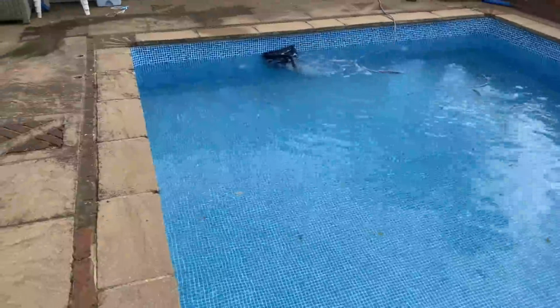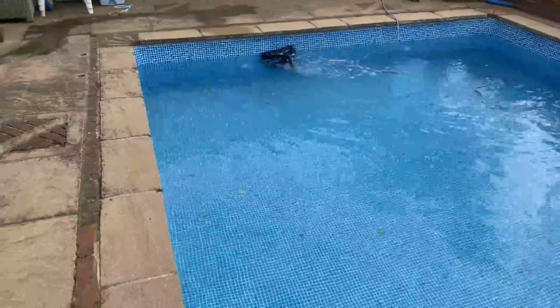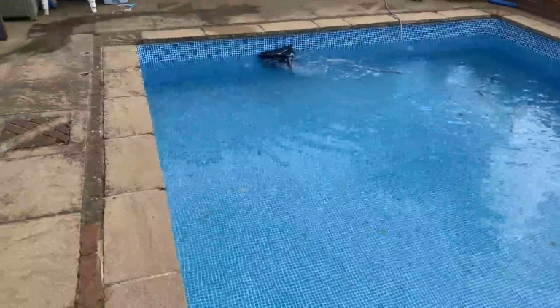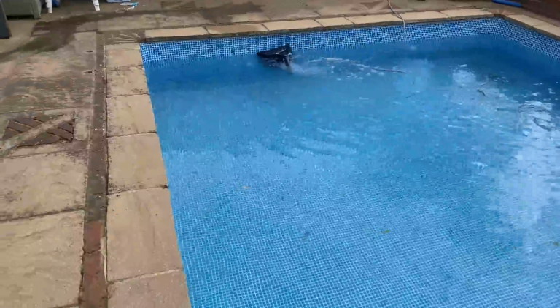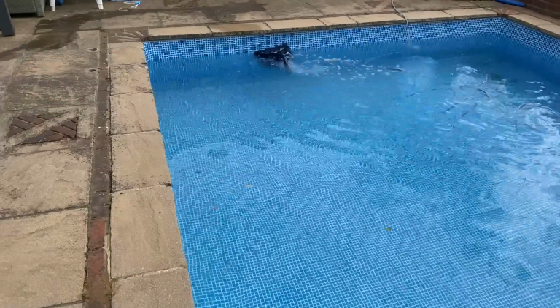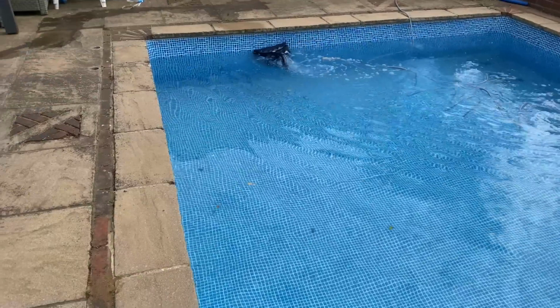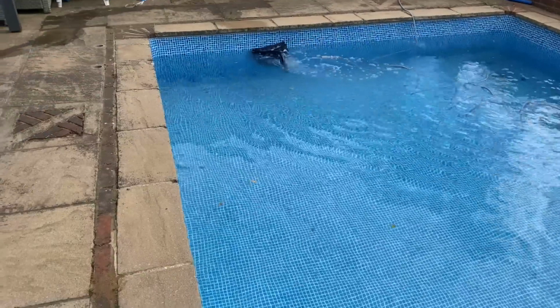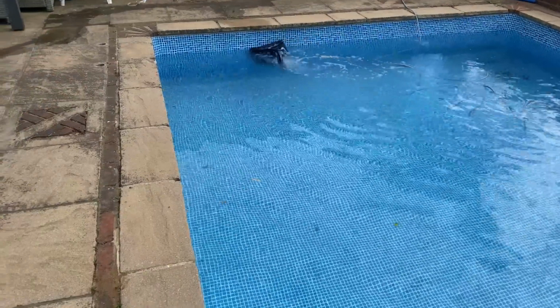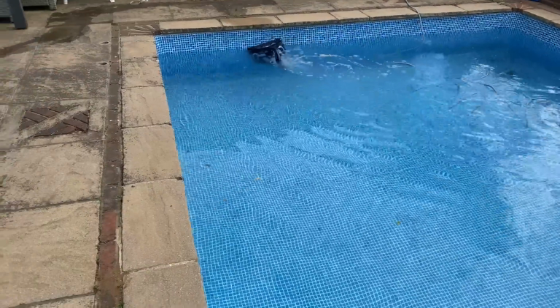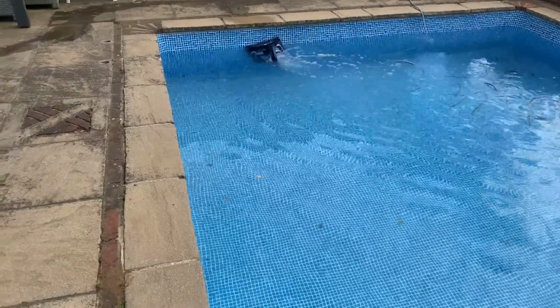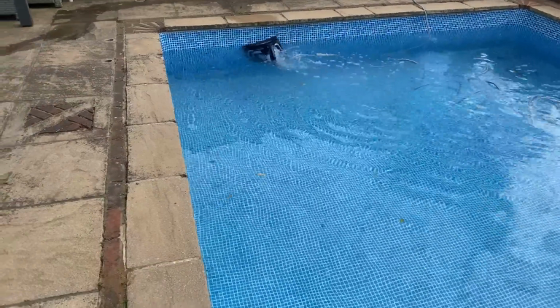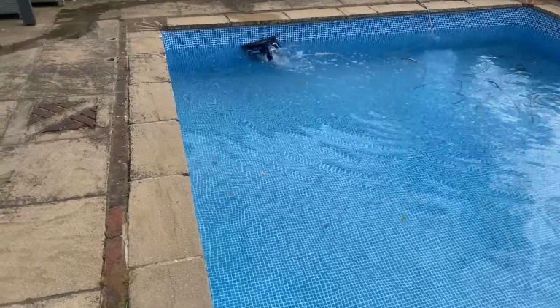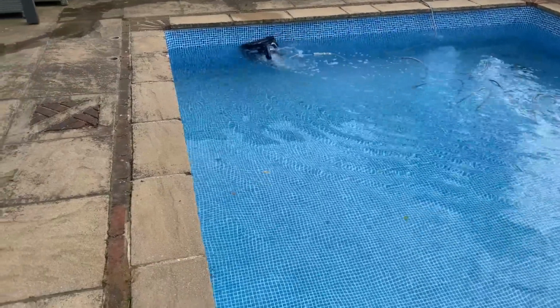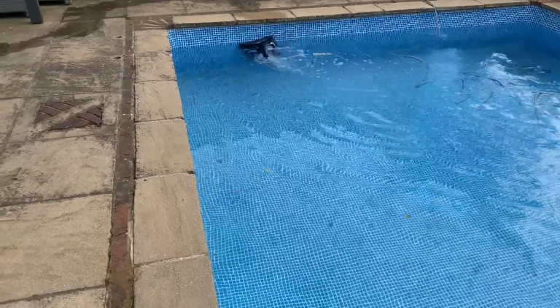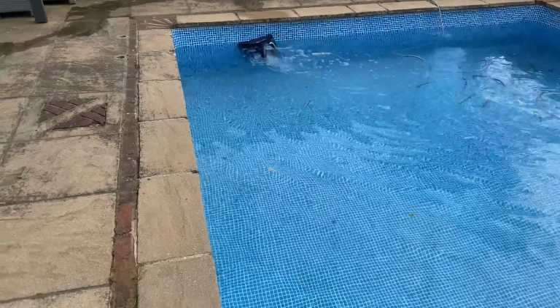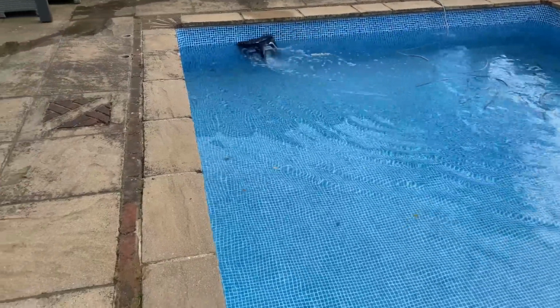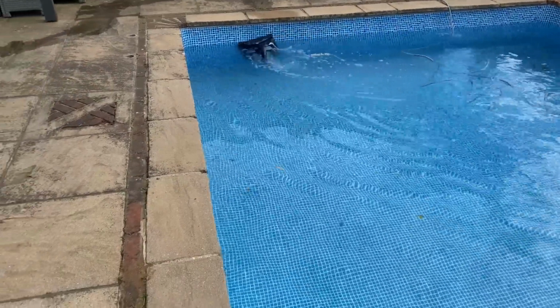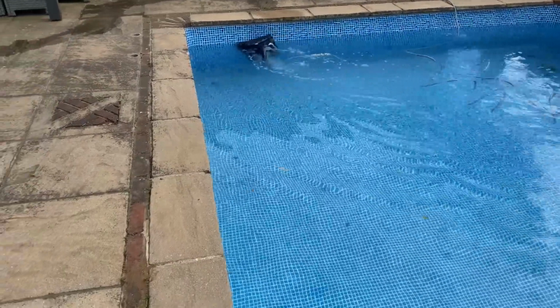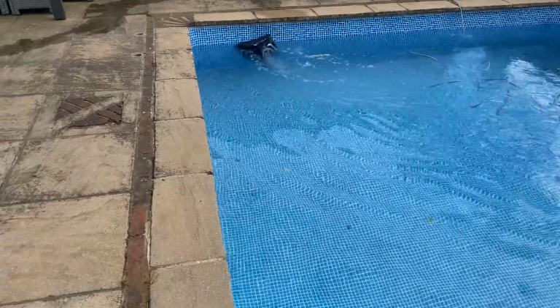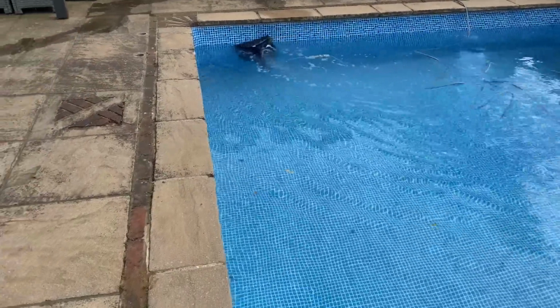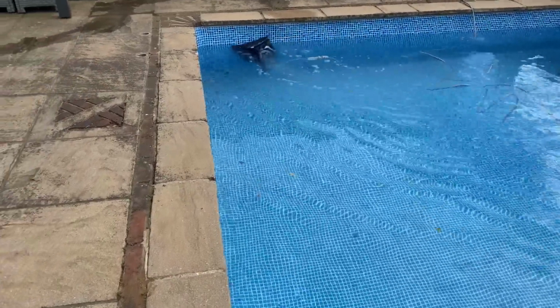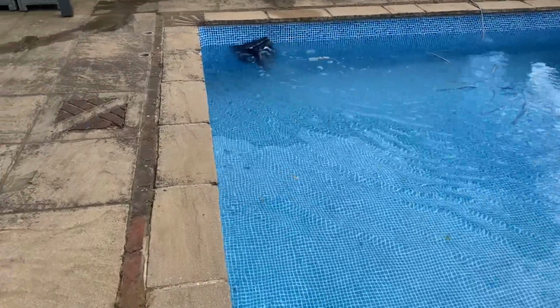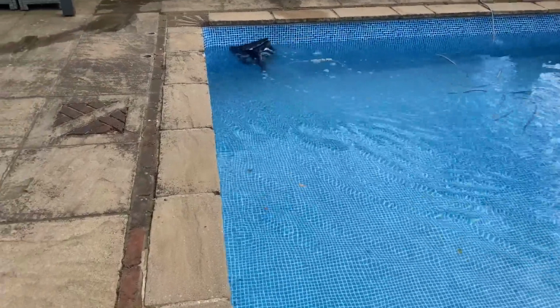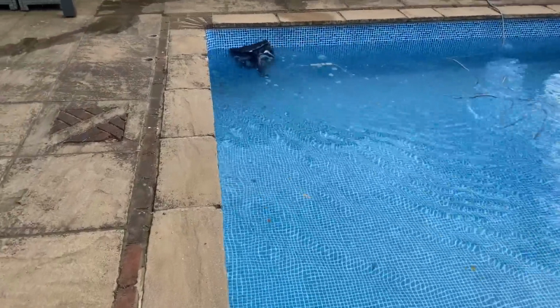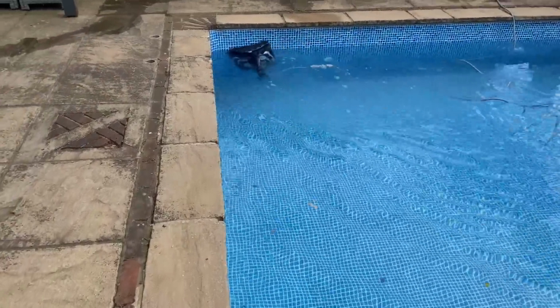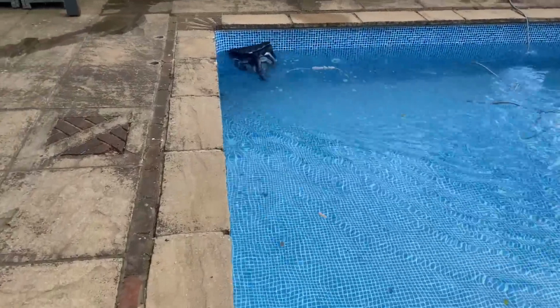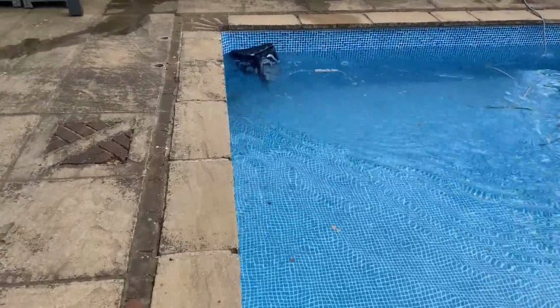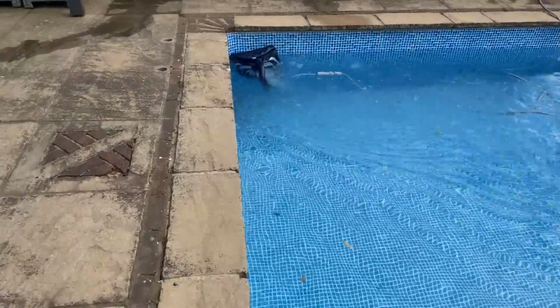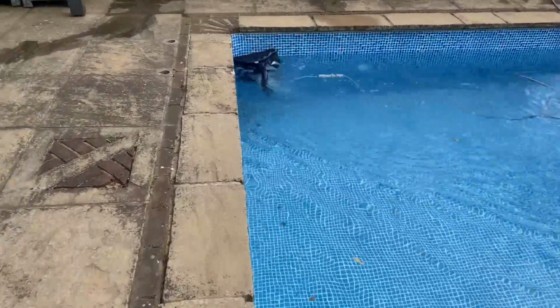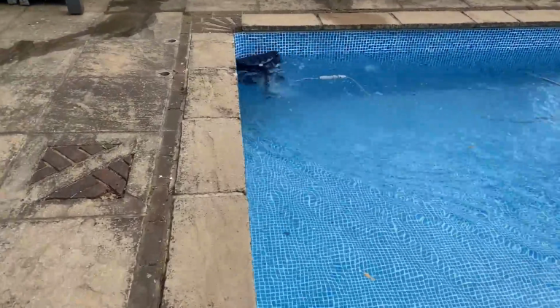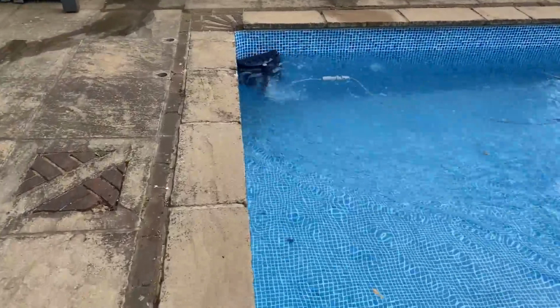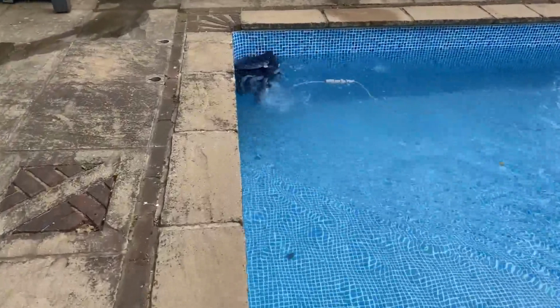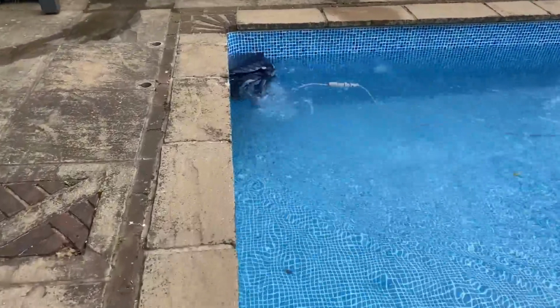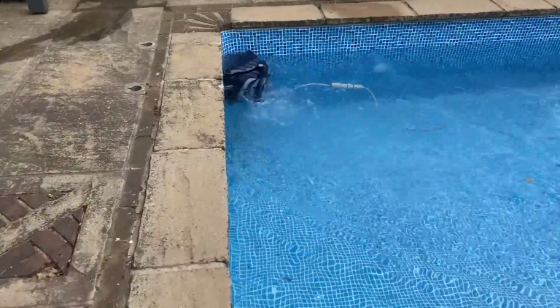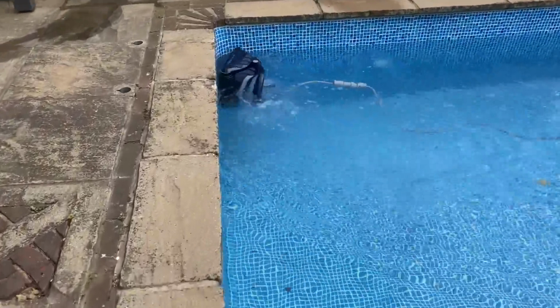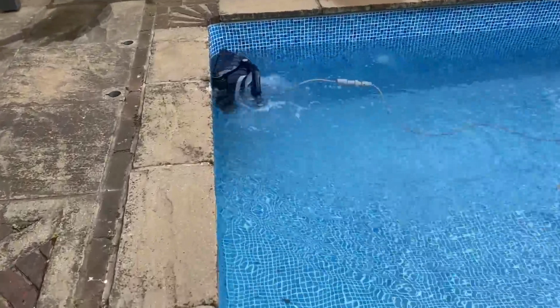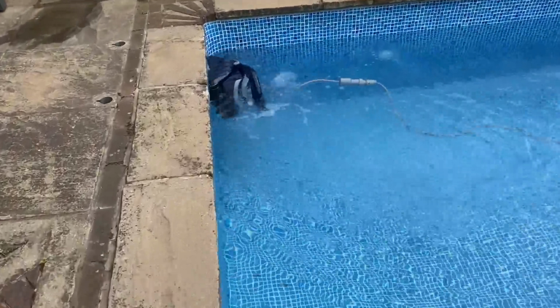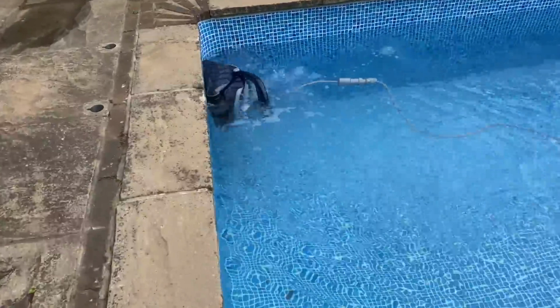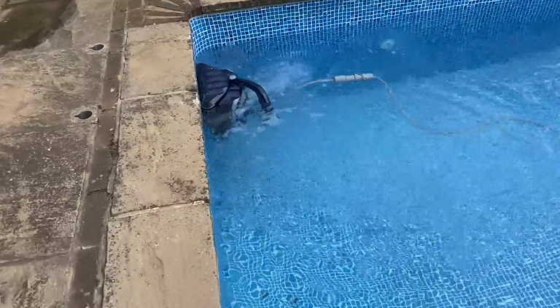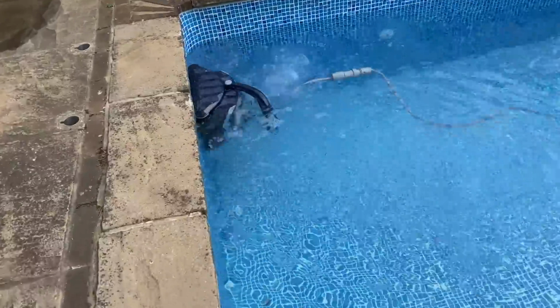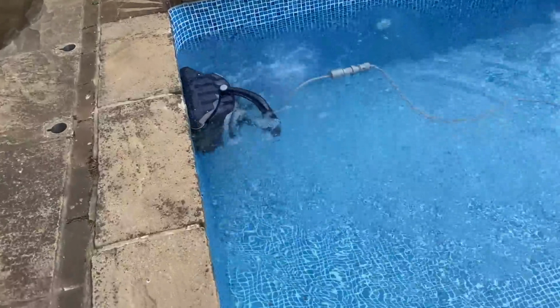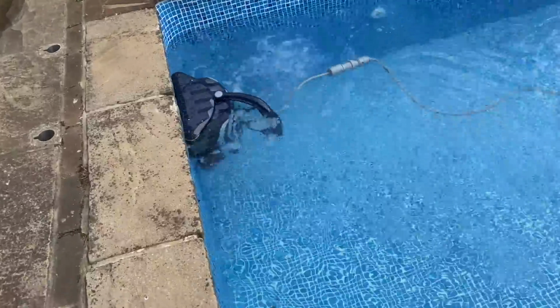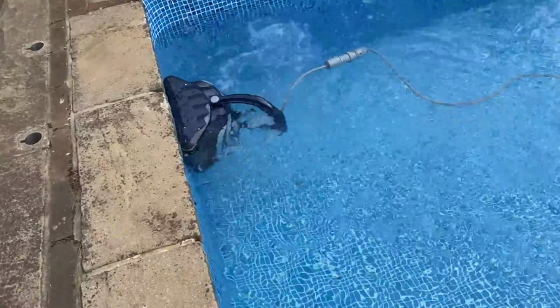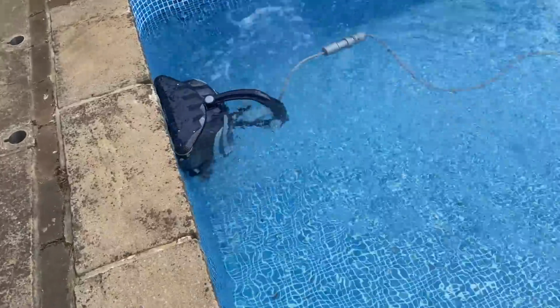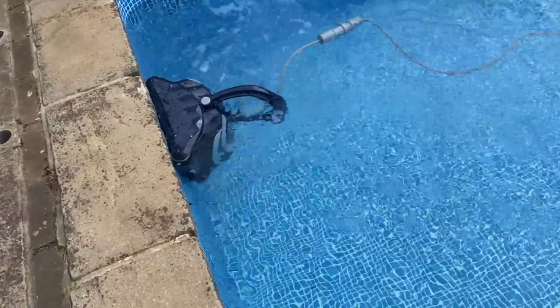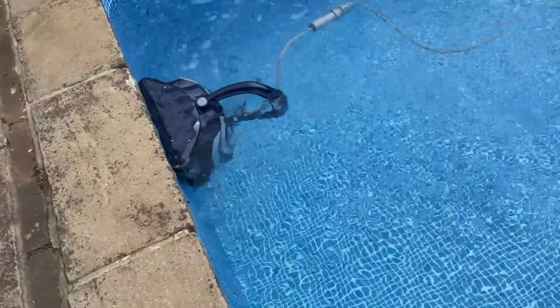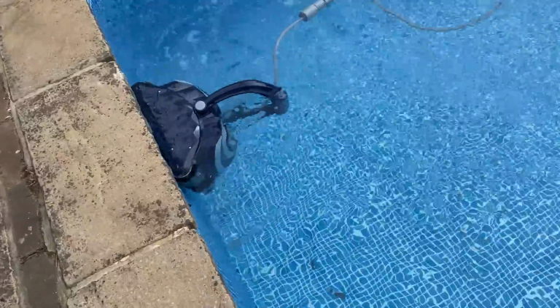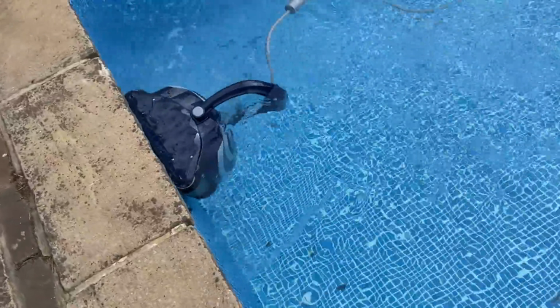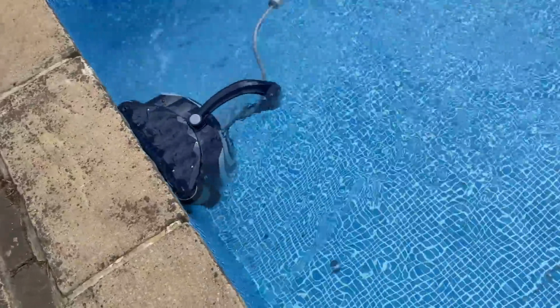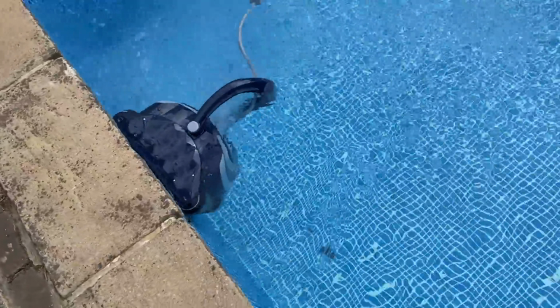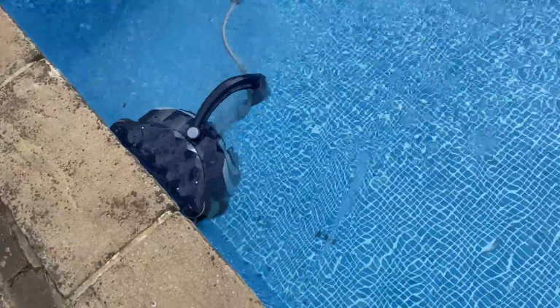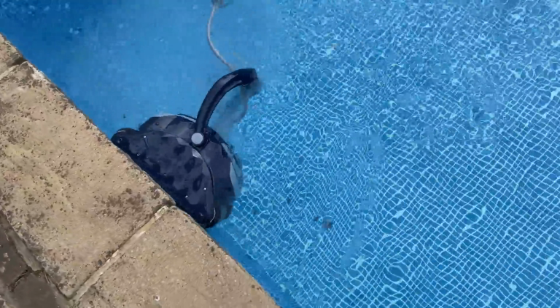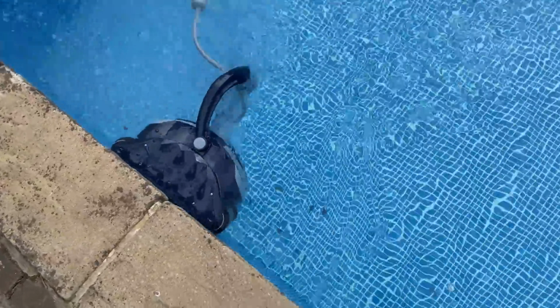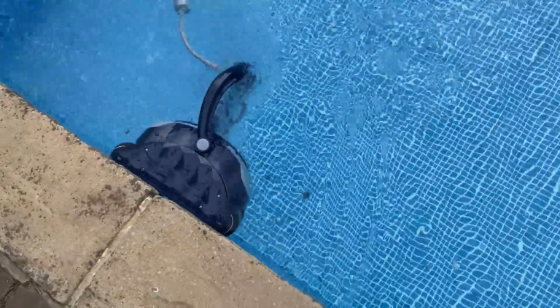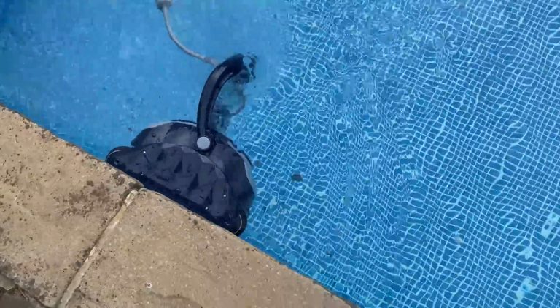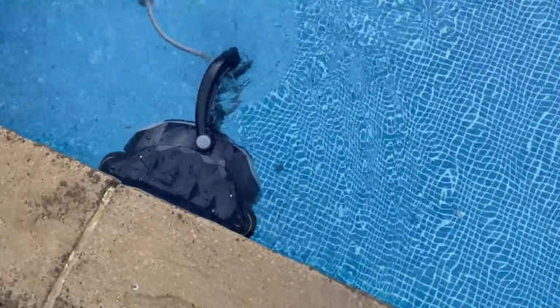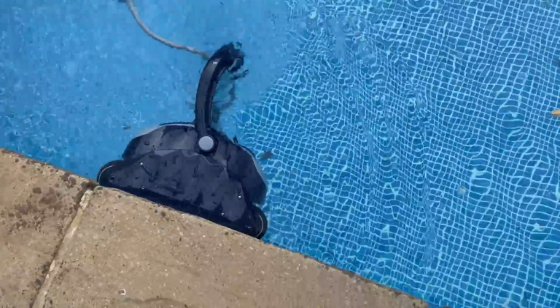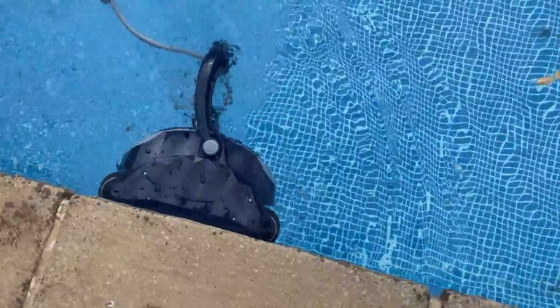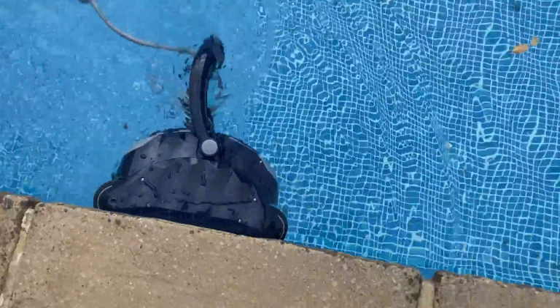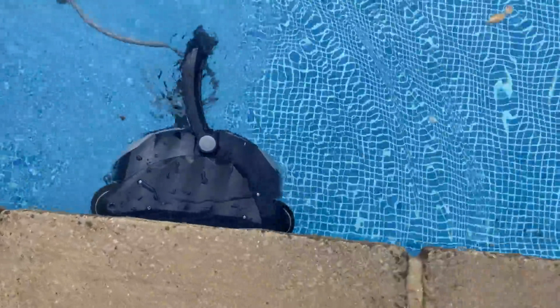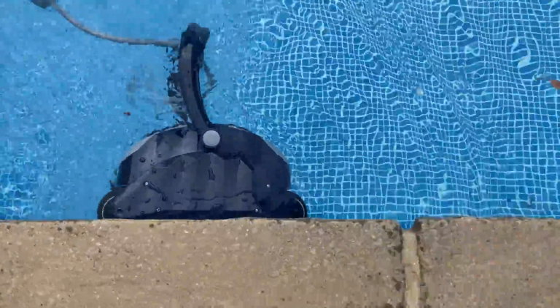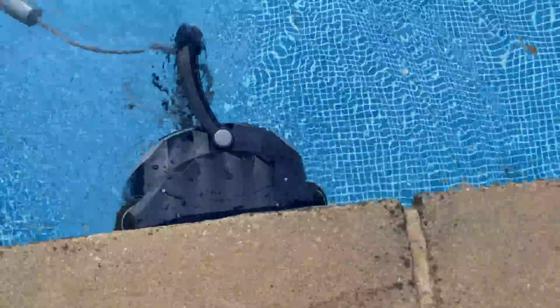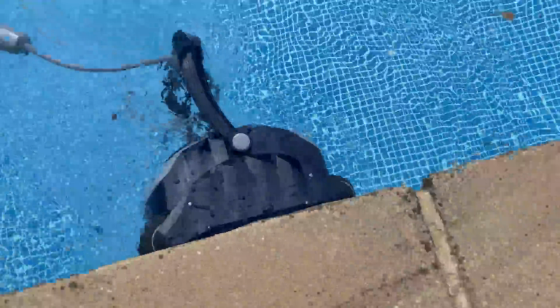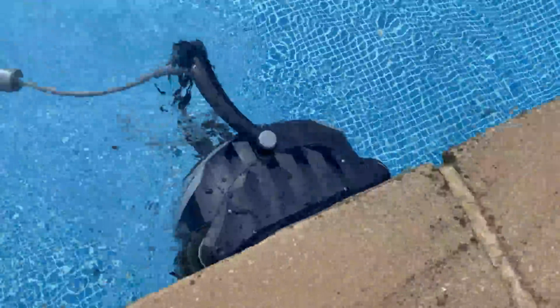Check out how it cleans the pool waterline horizontally and then goes round a corner. I've never seen that on a pool cleaner before.